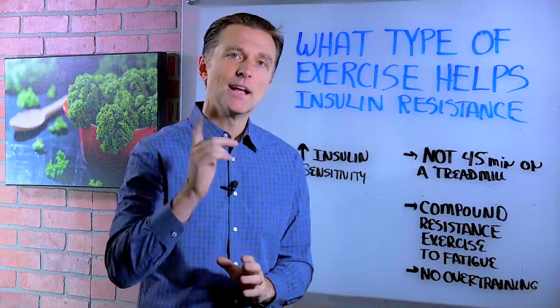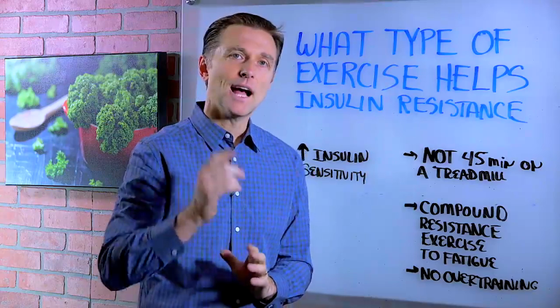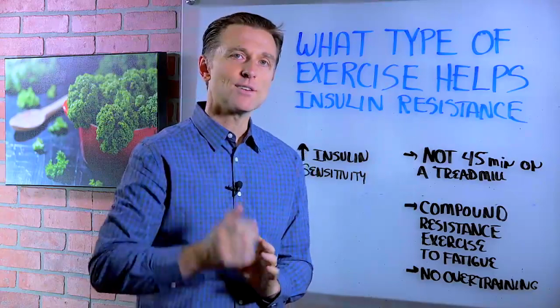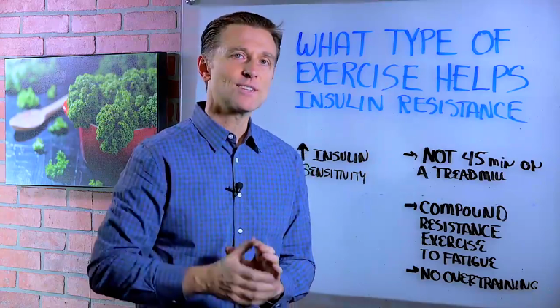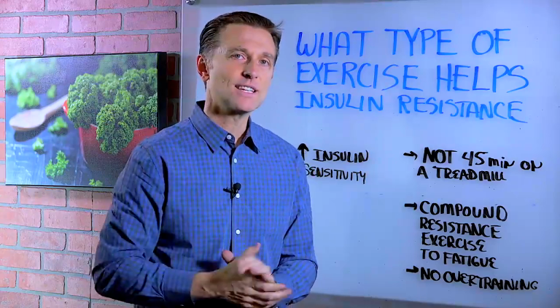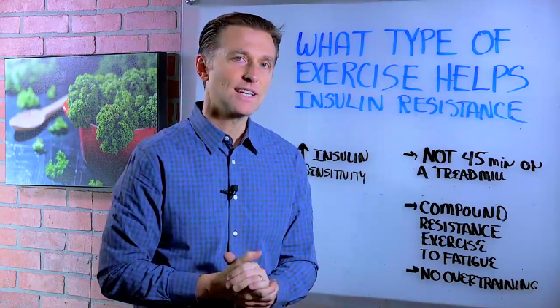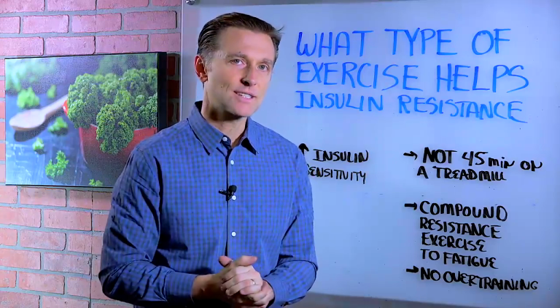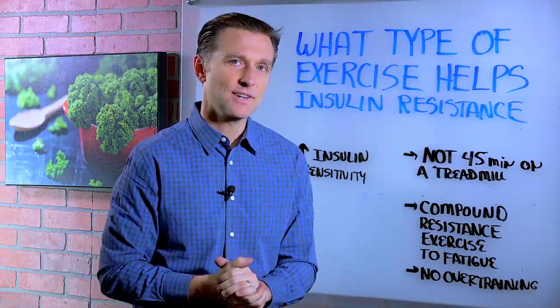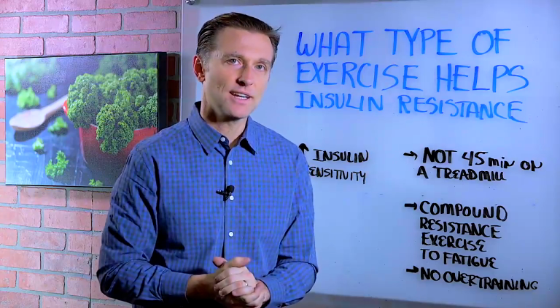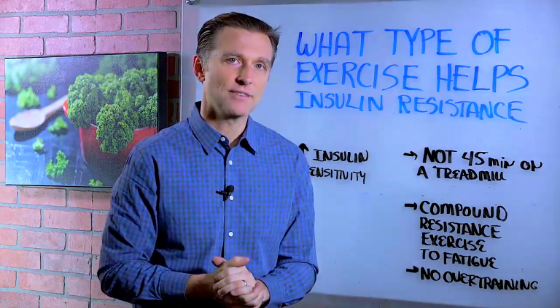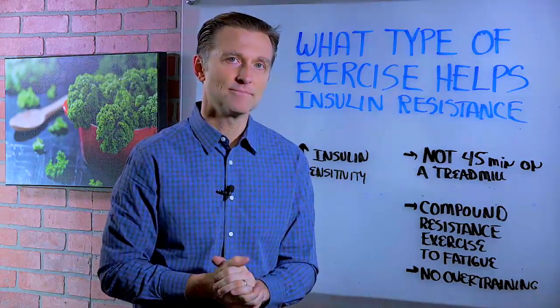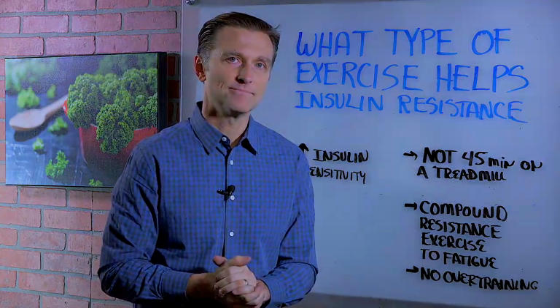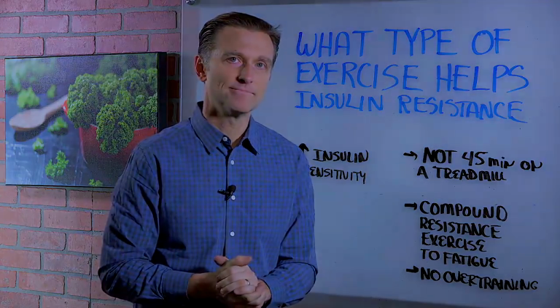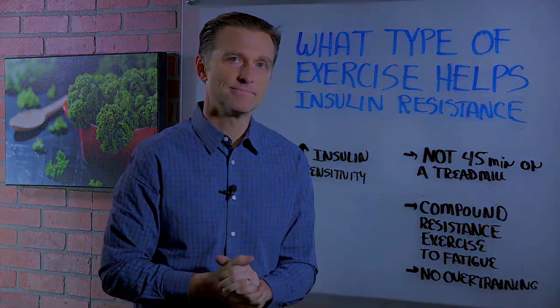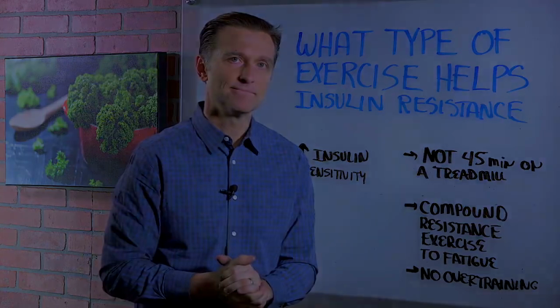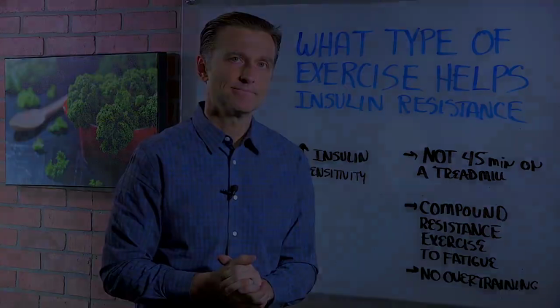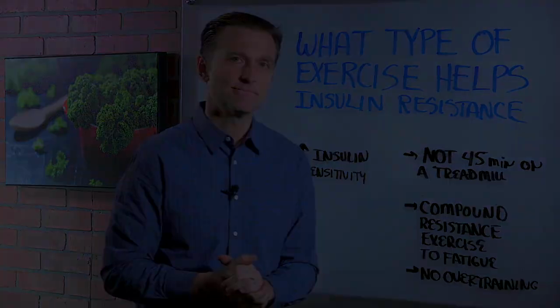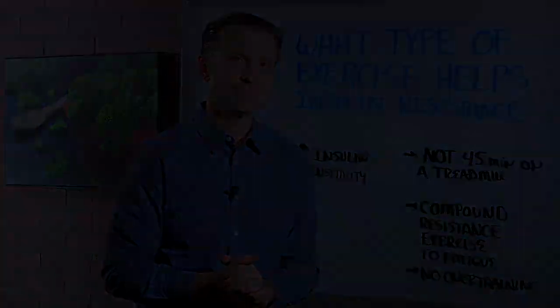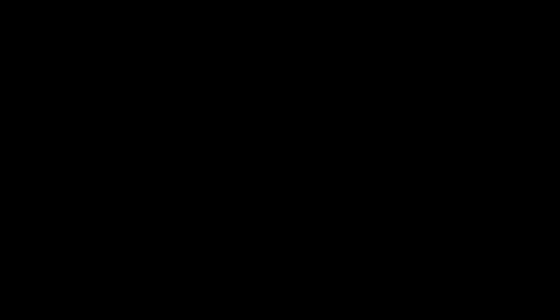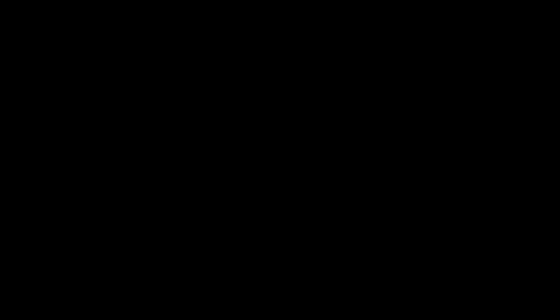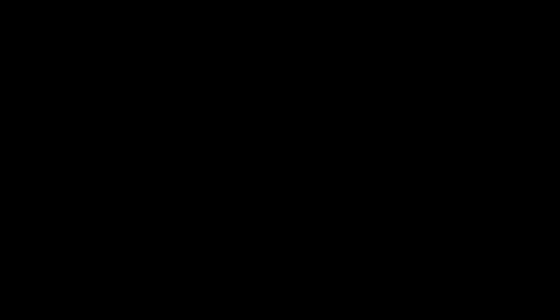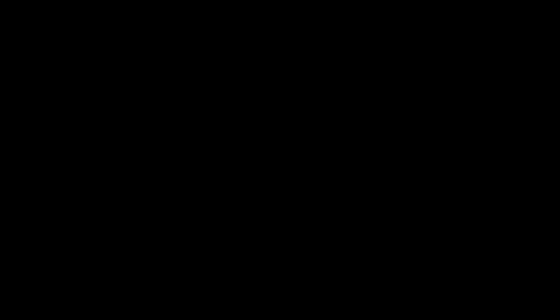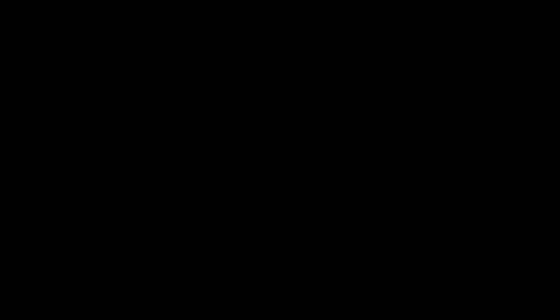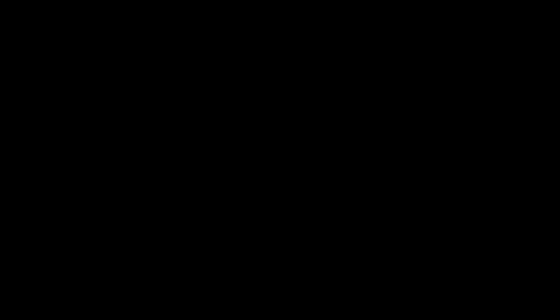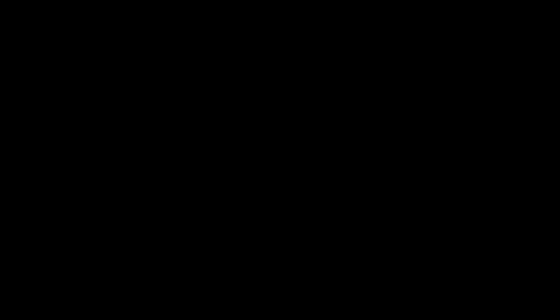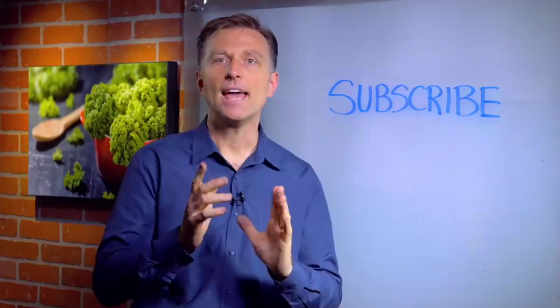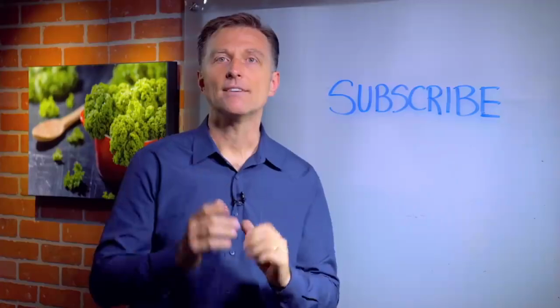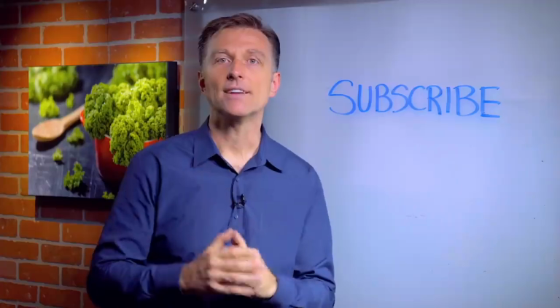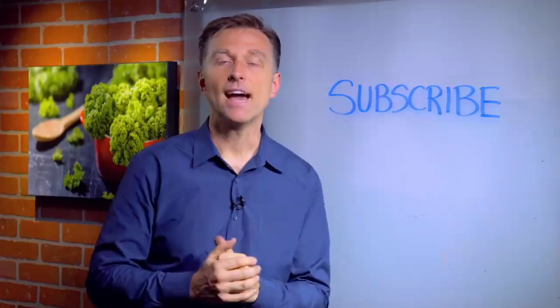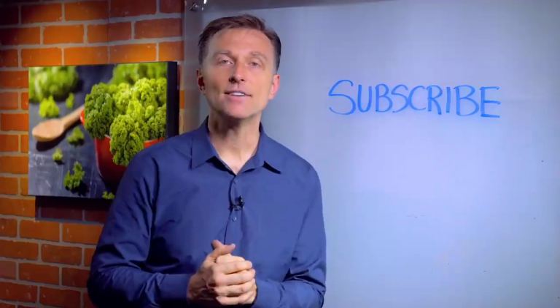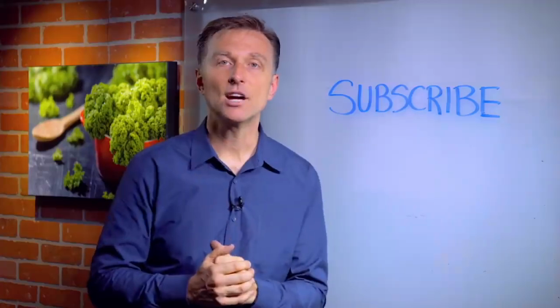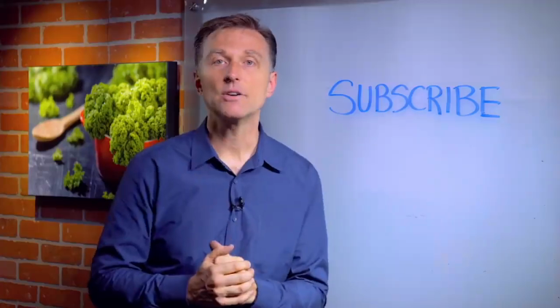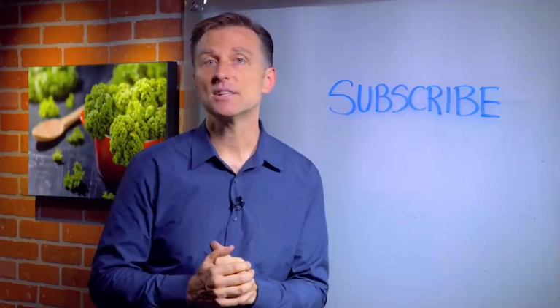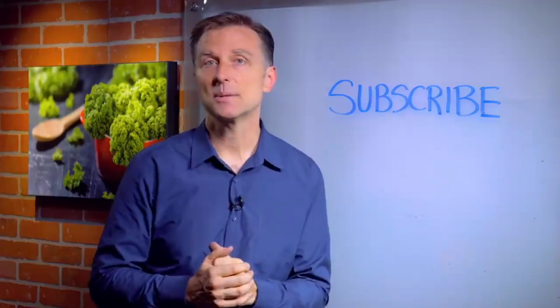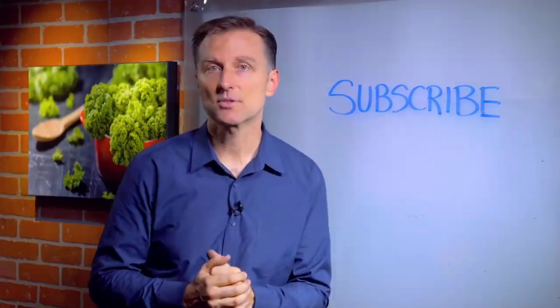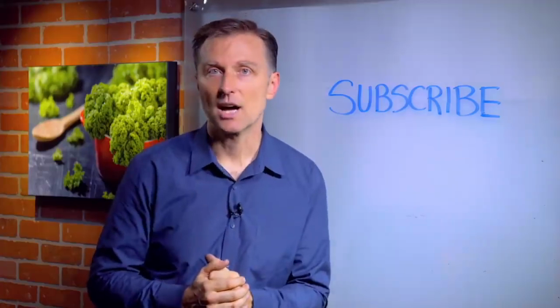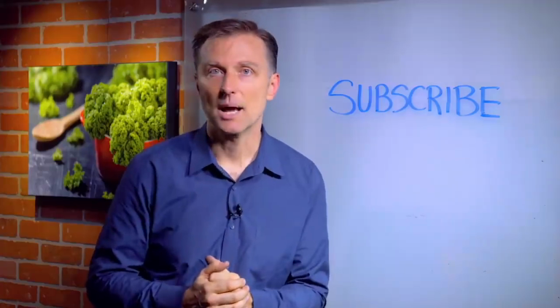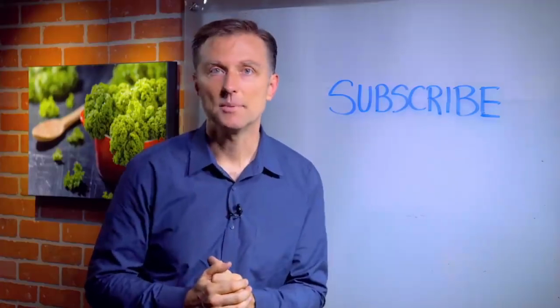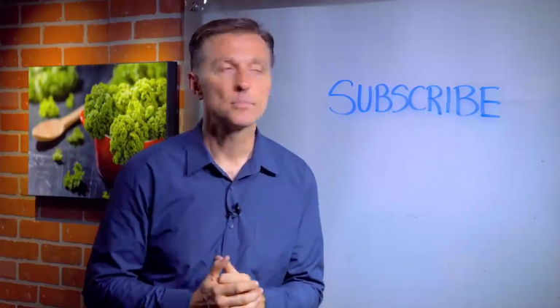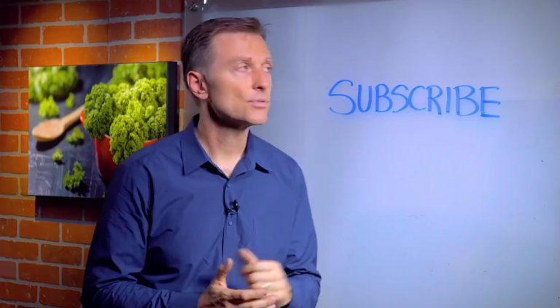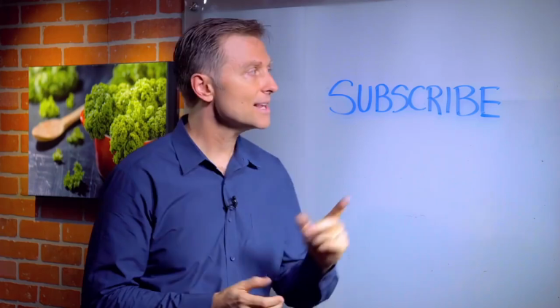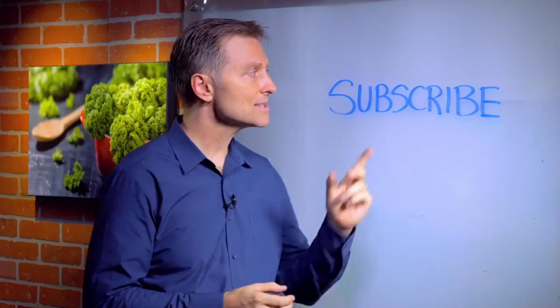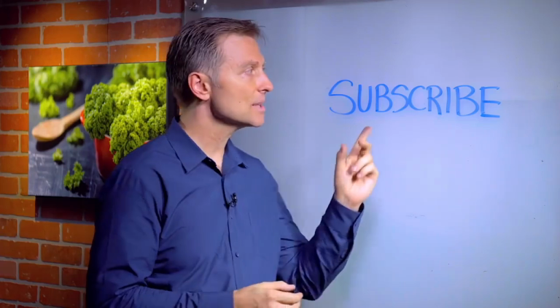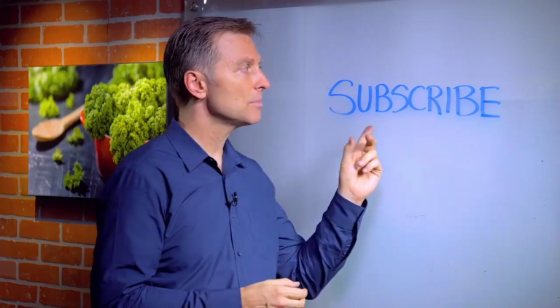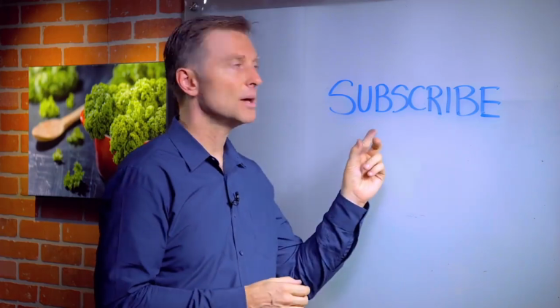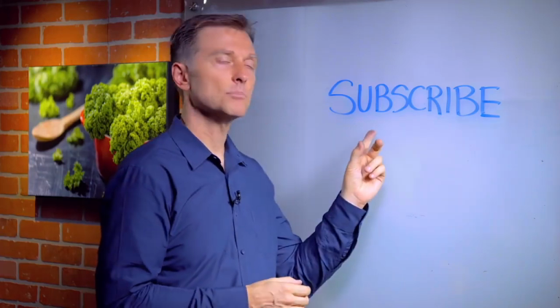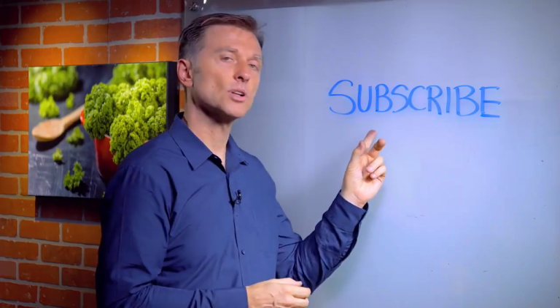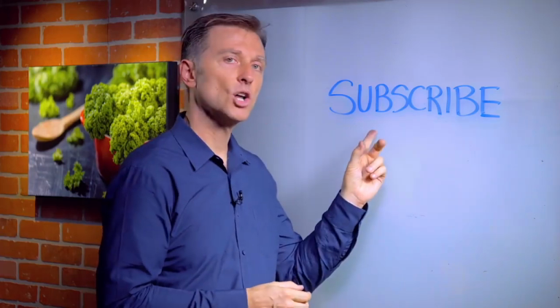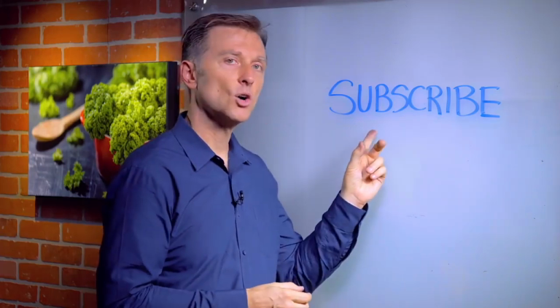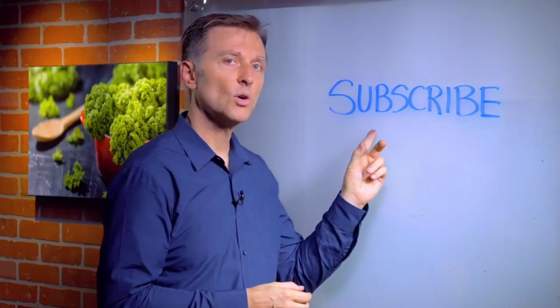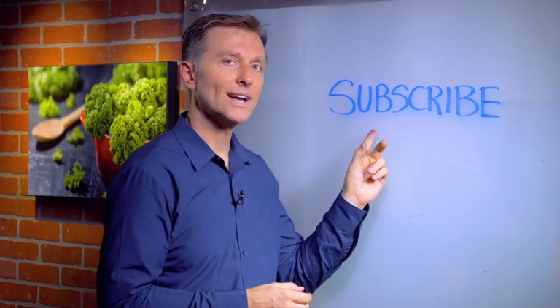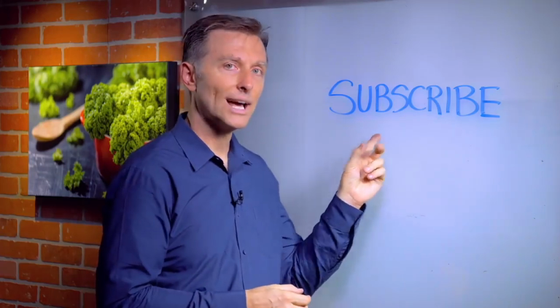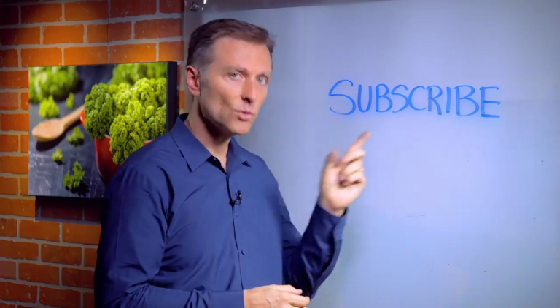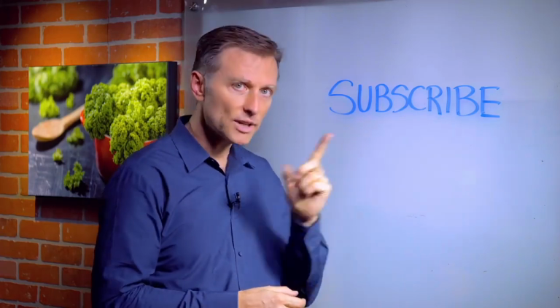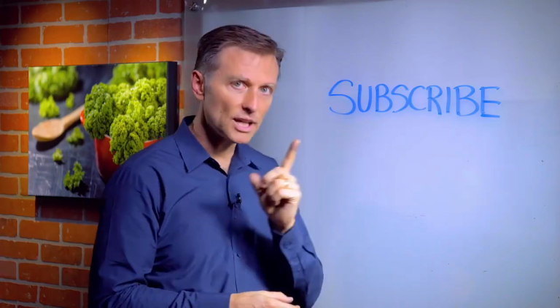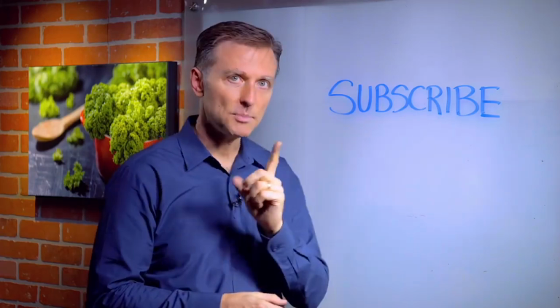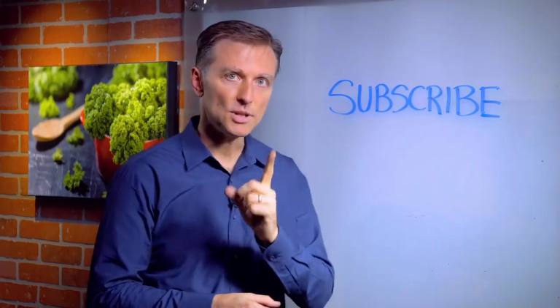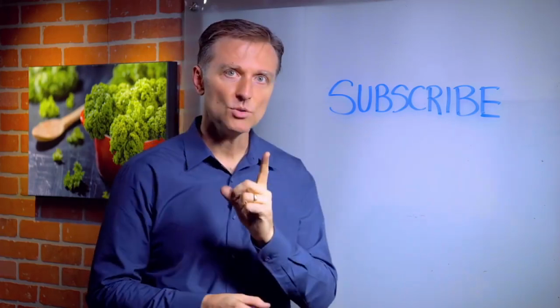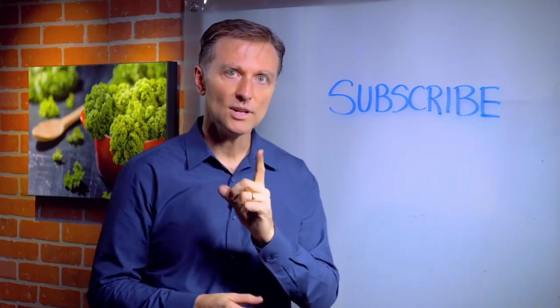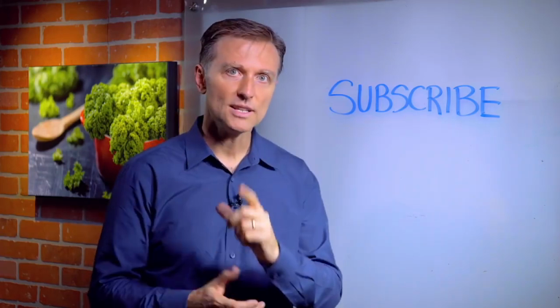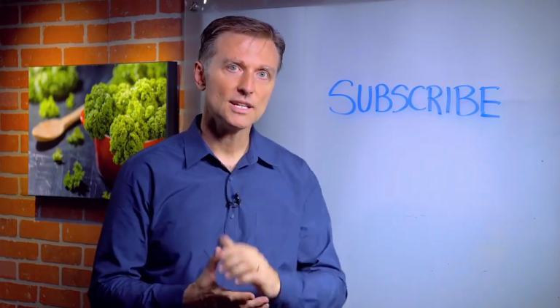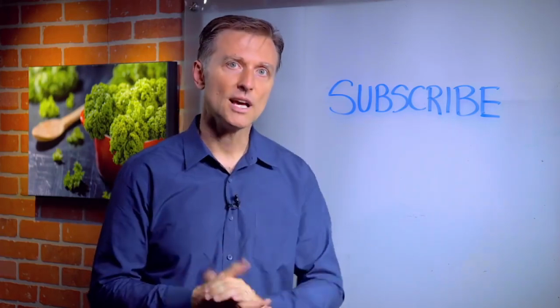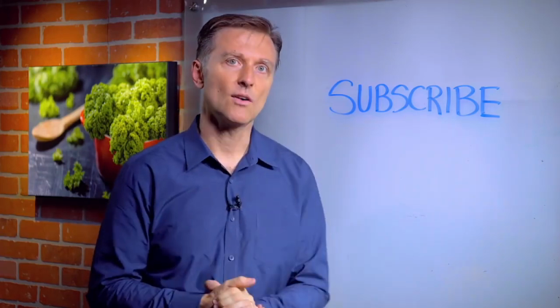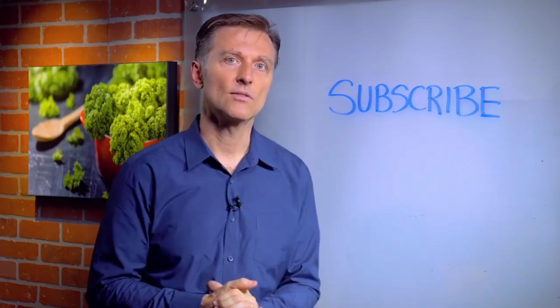I'll see you in the next video. If you haven't already subscribed, press the button below and I will keep you in the know.